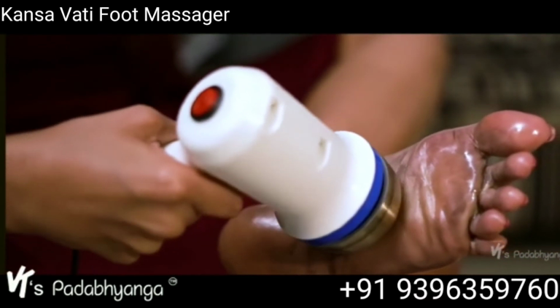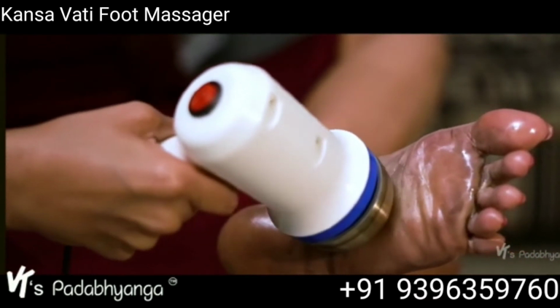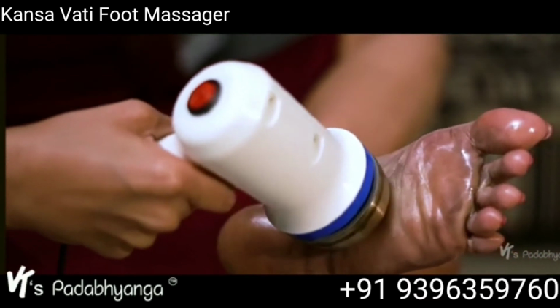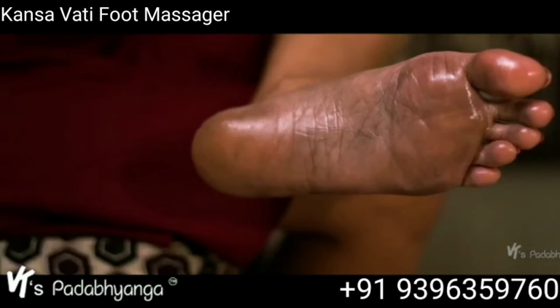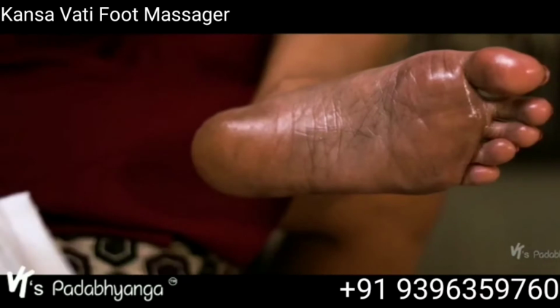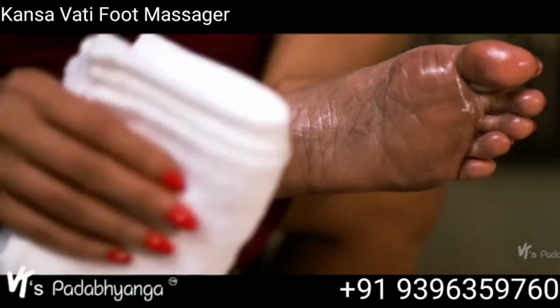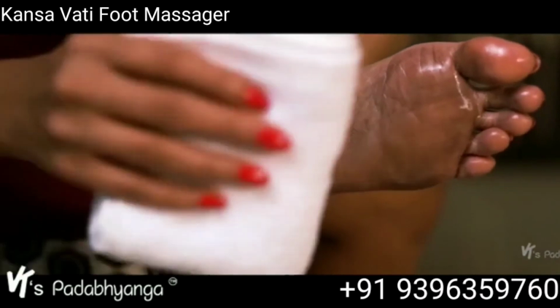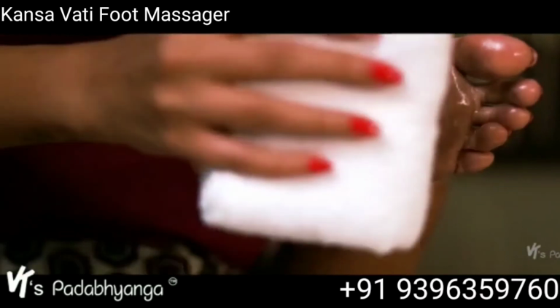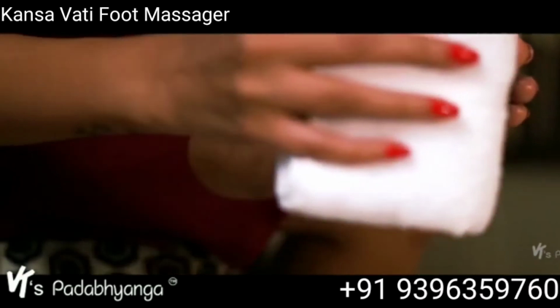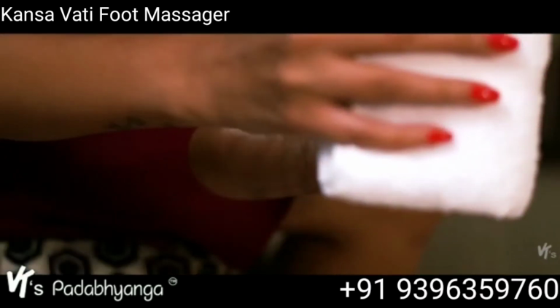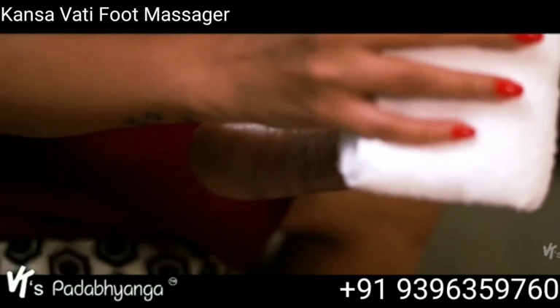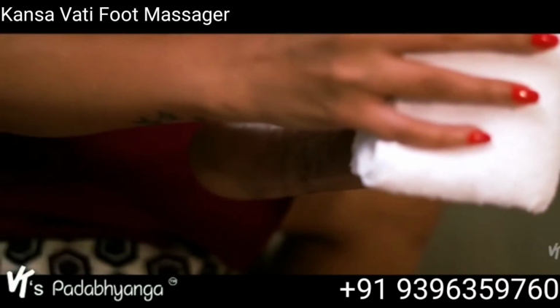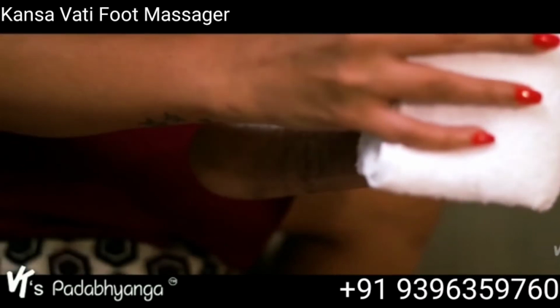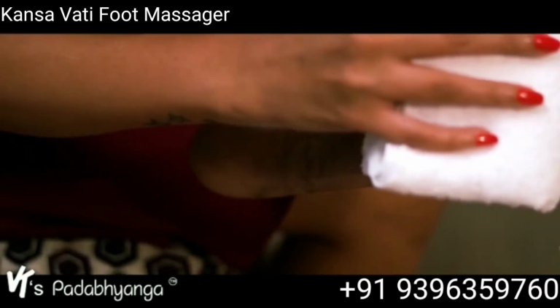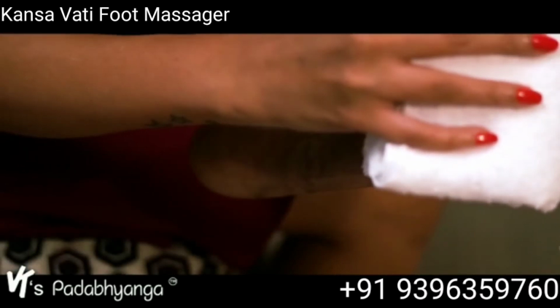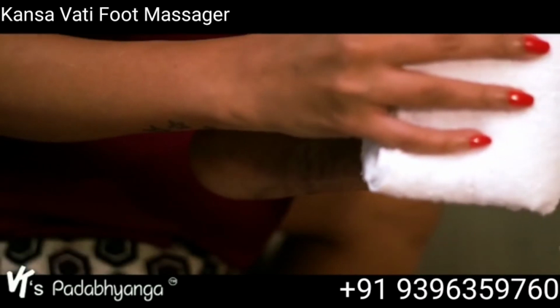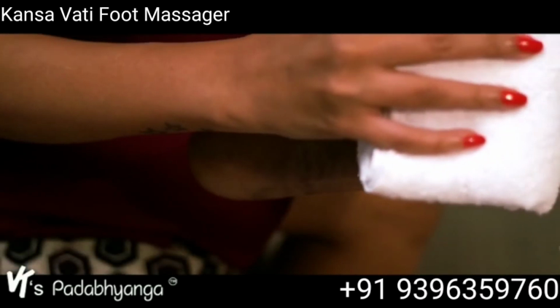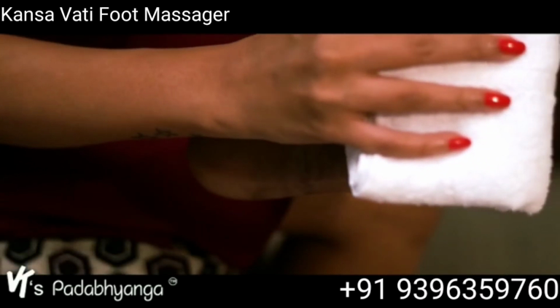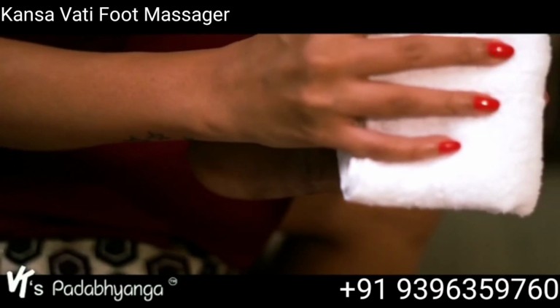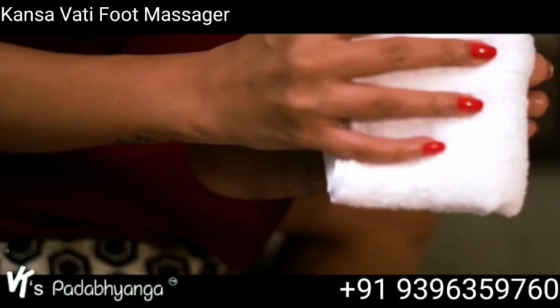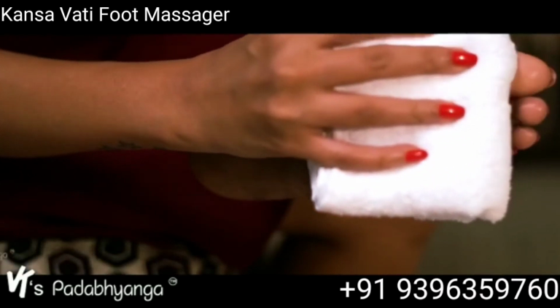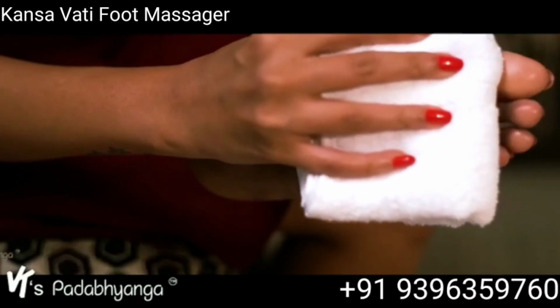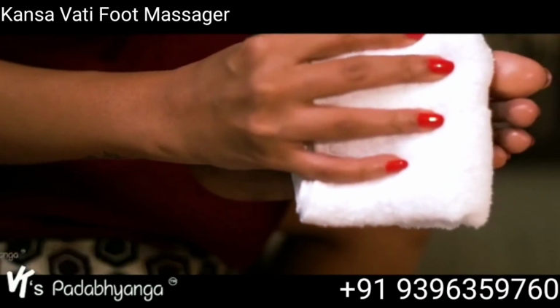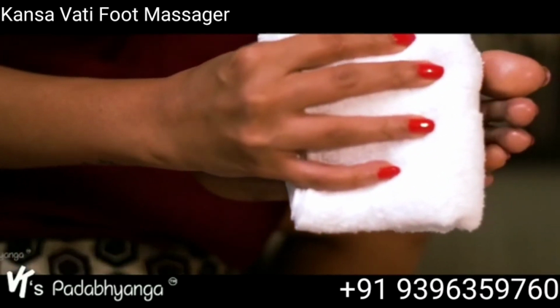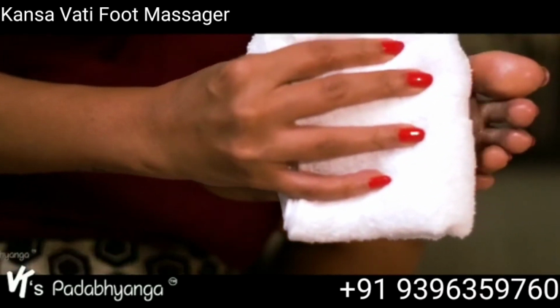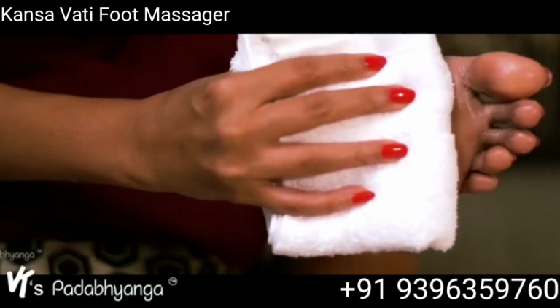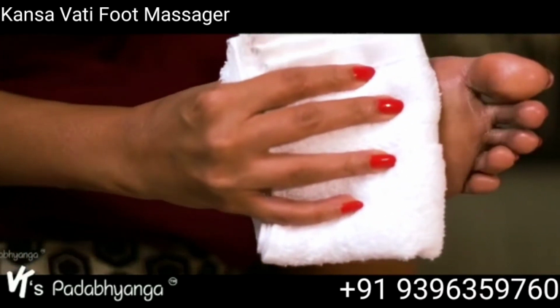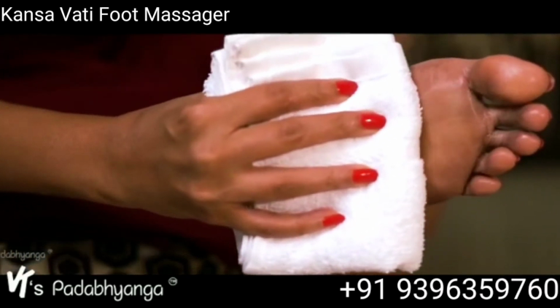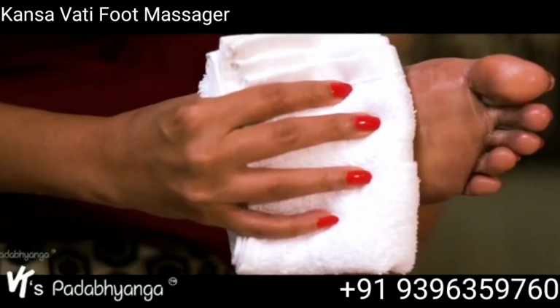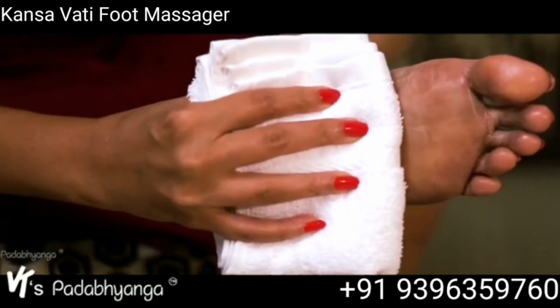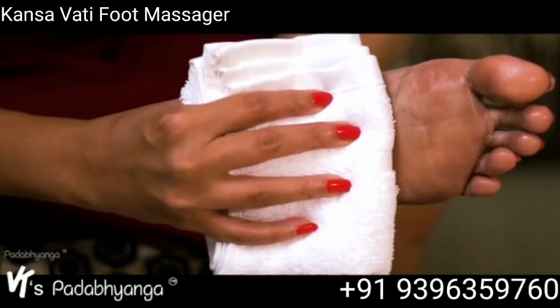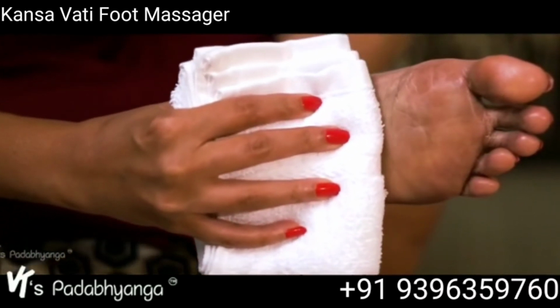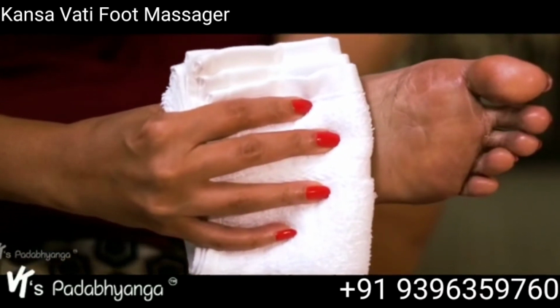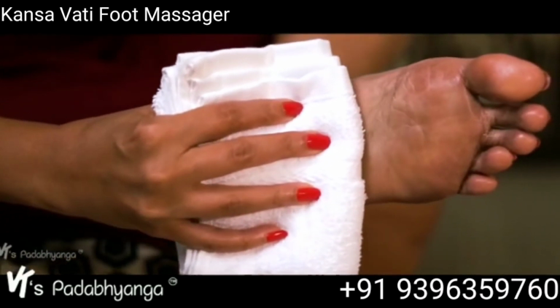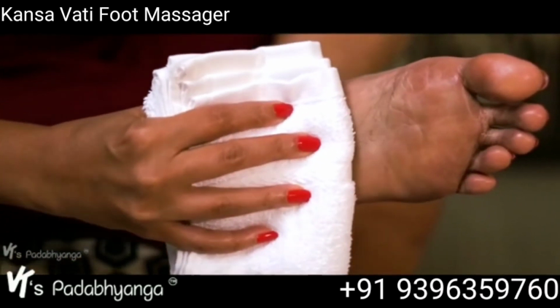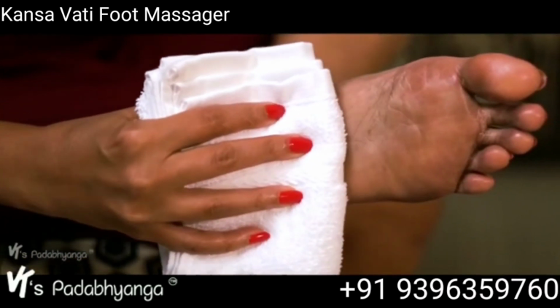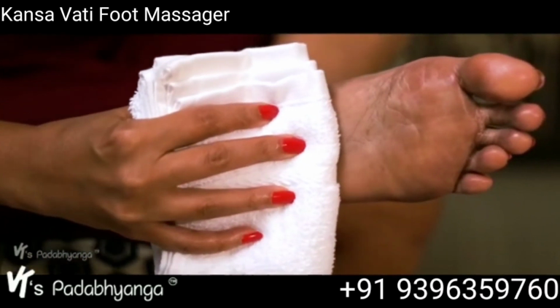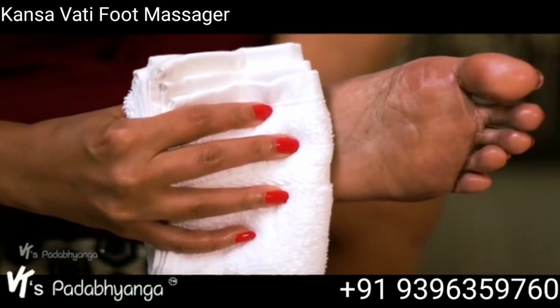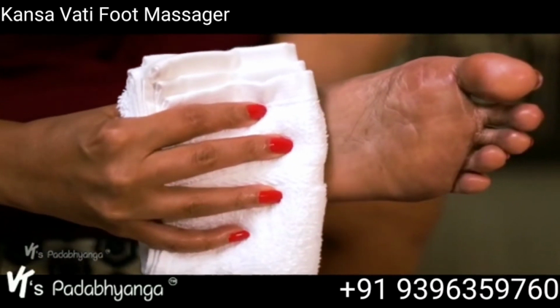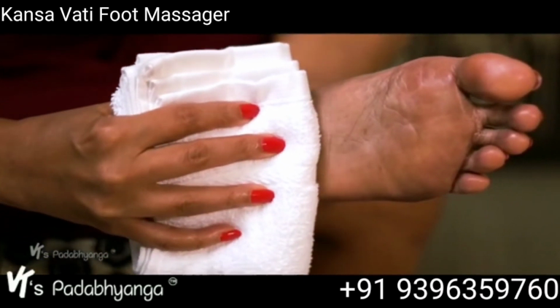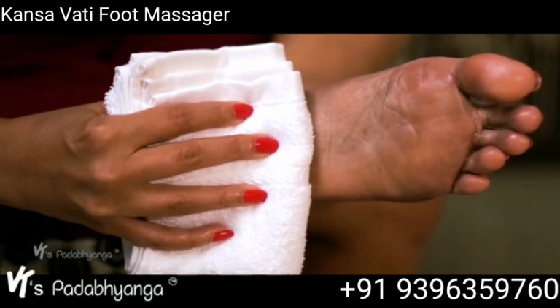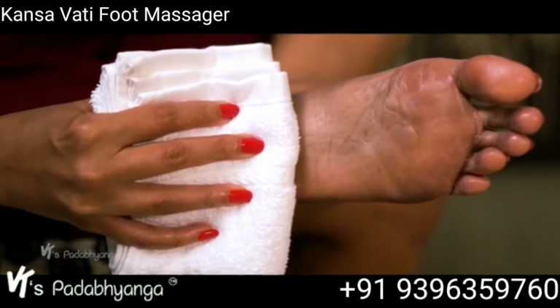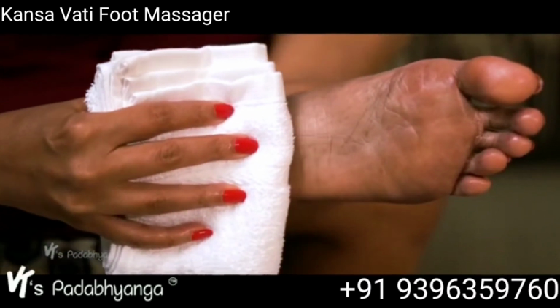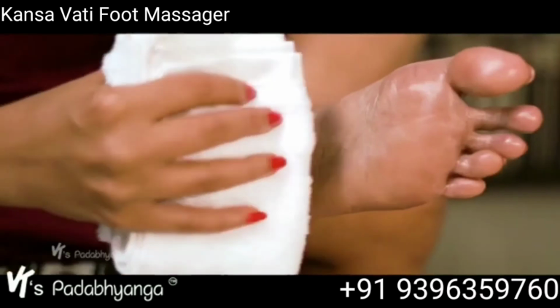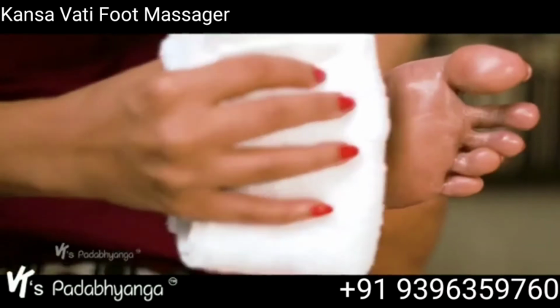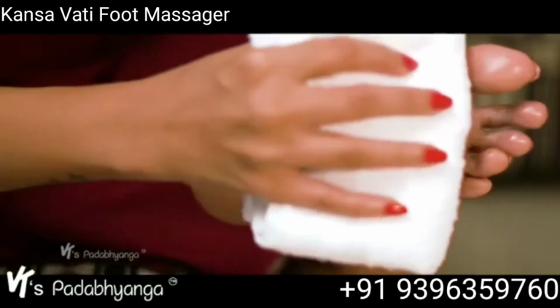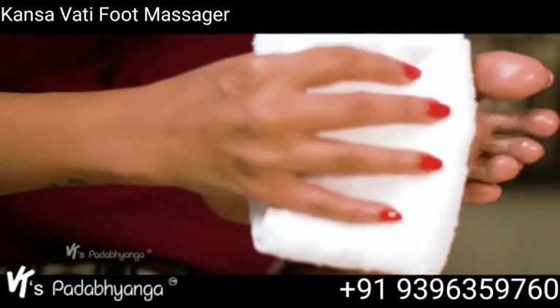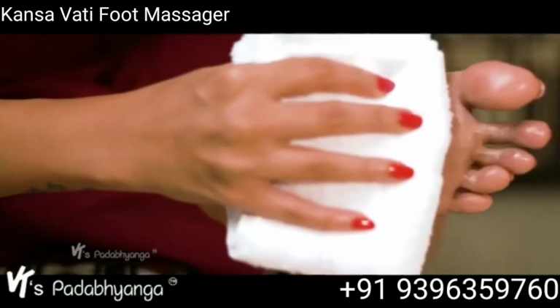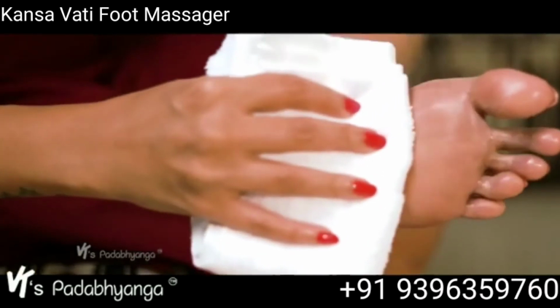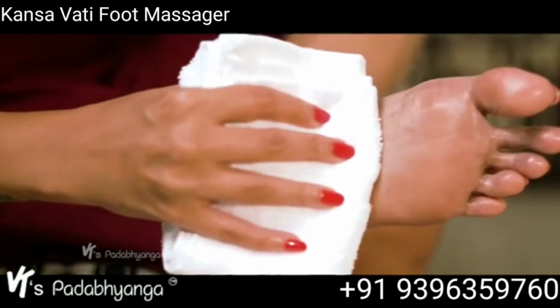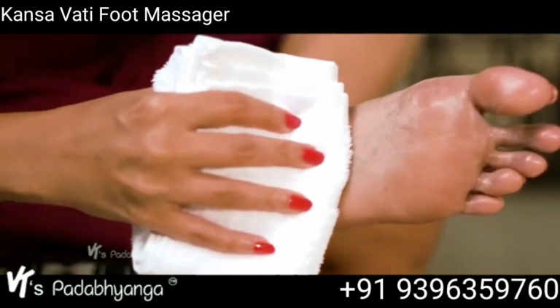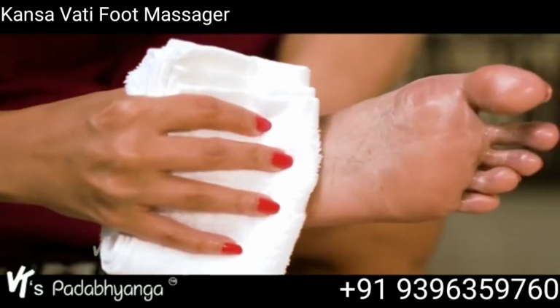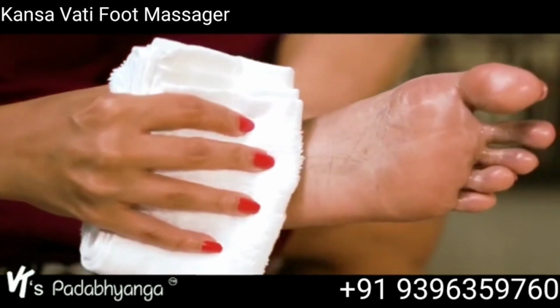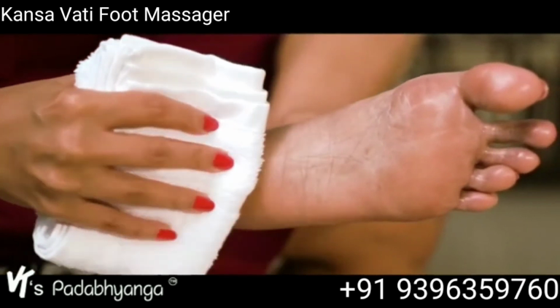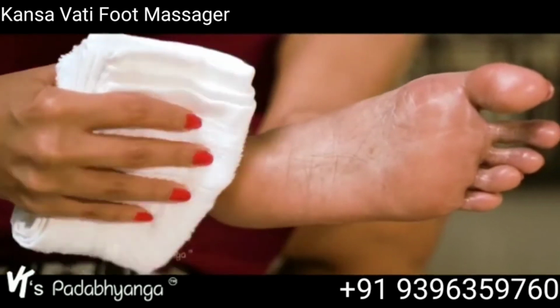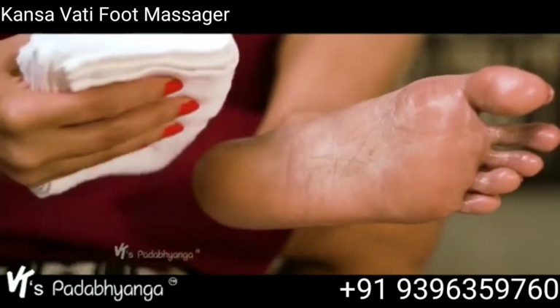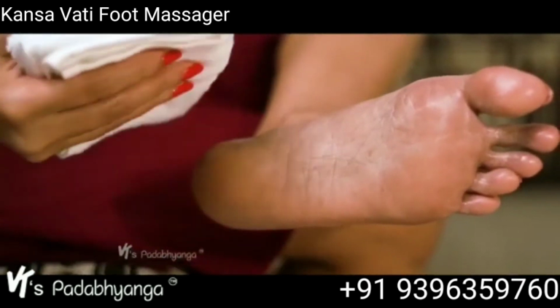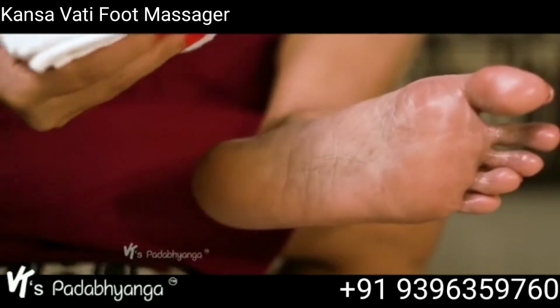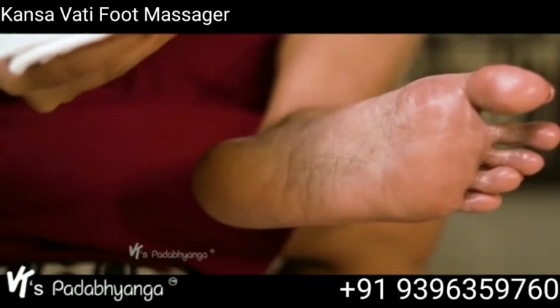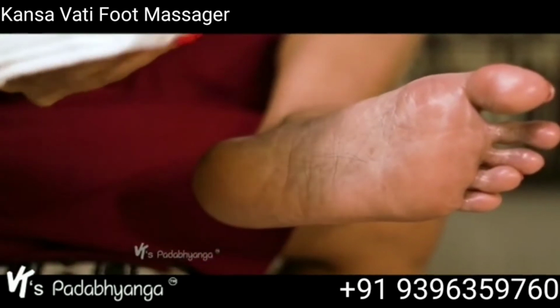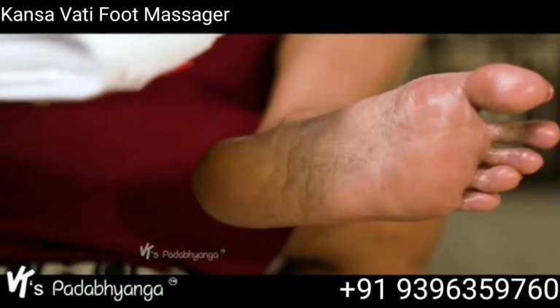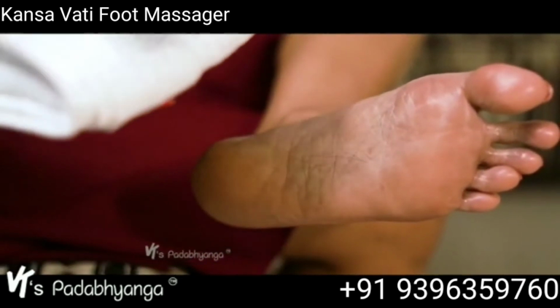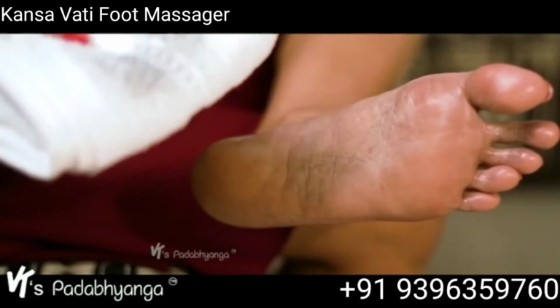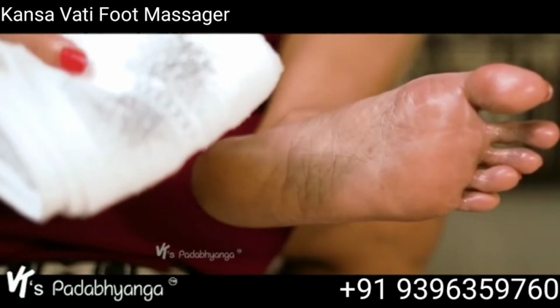It also promotes quality sleep, revitalizes and relaxes the central nervous system.